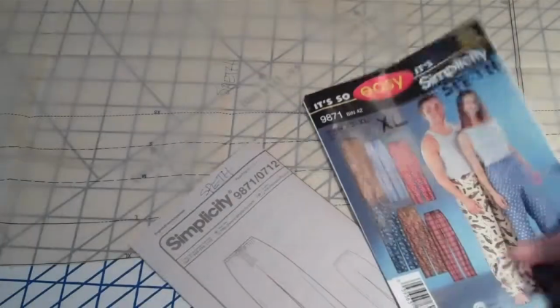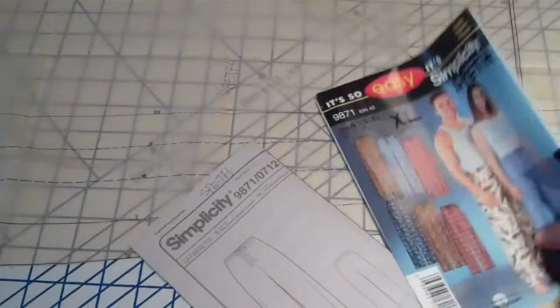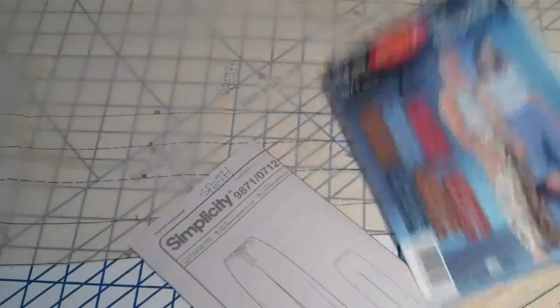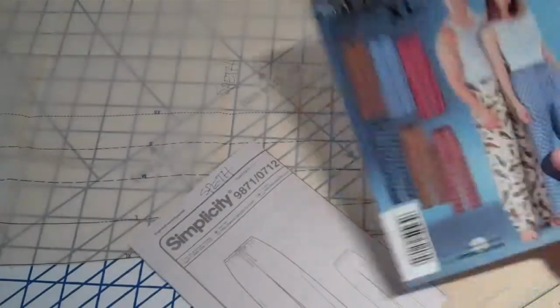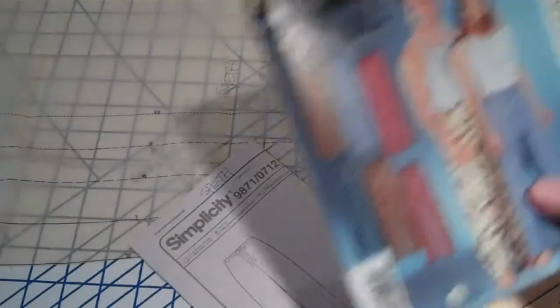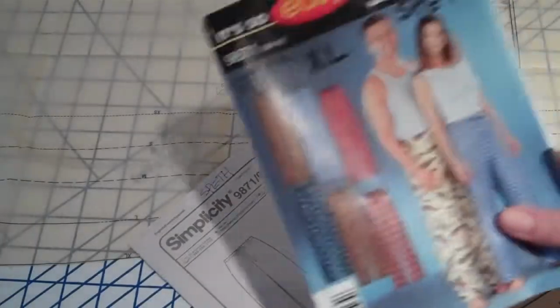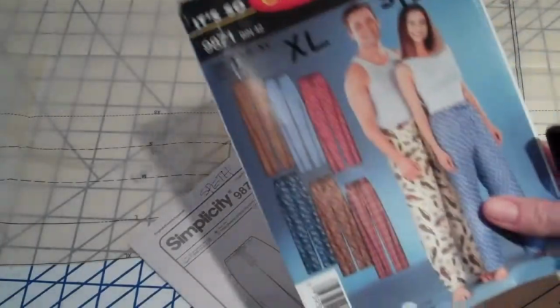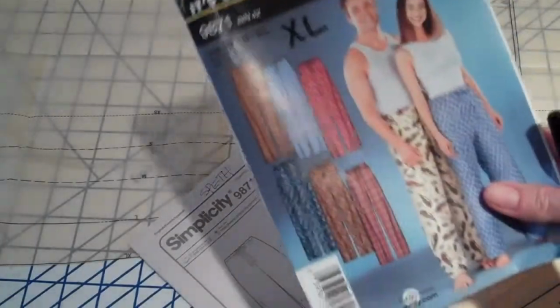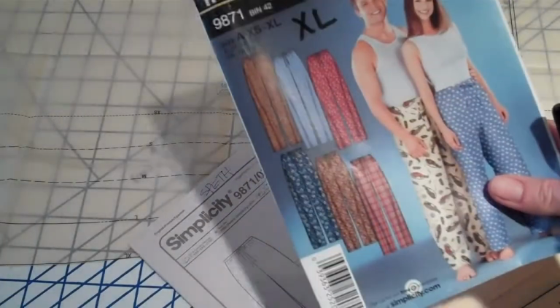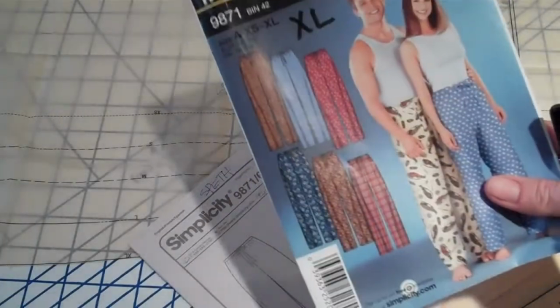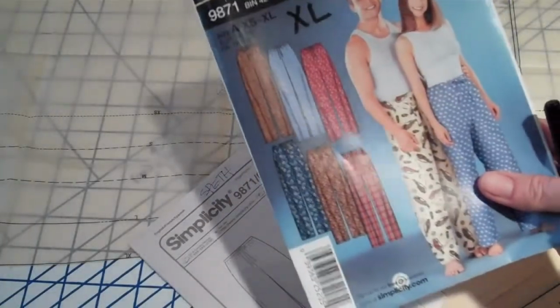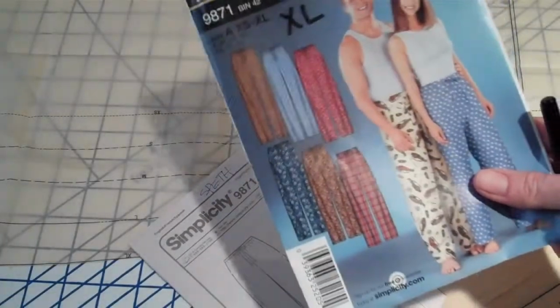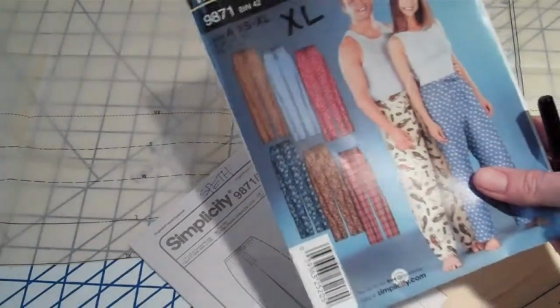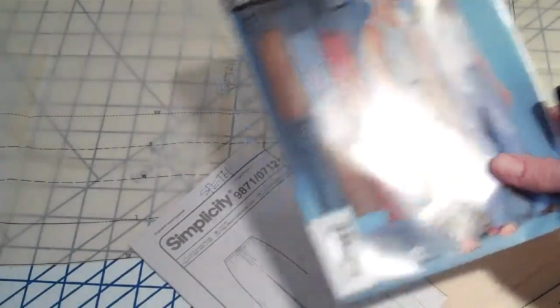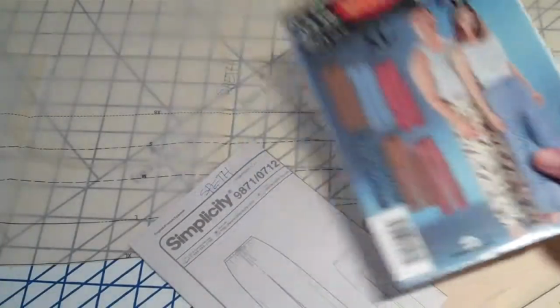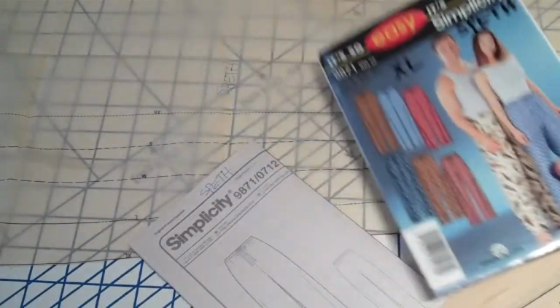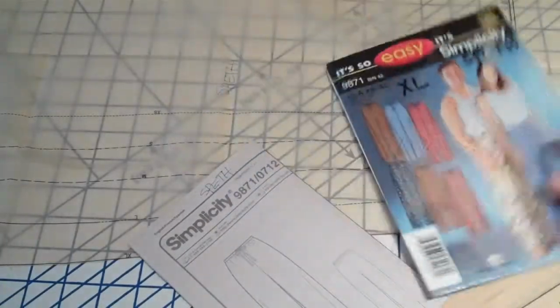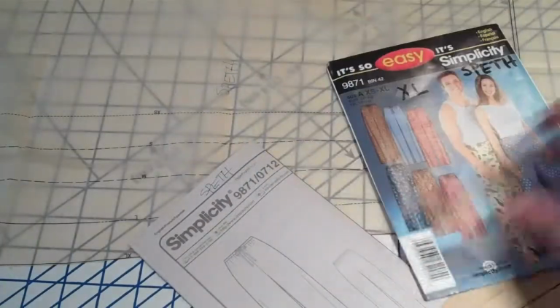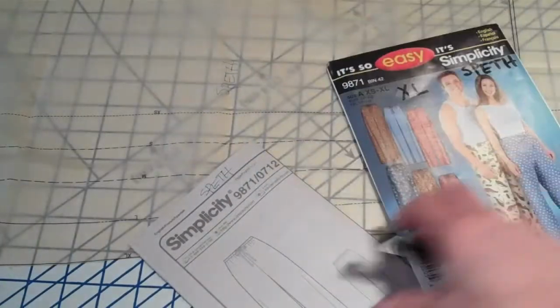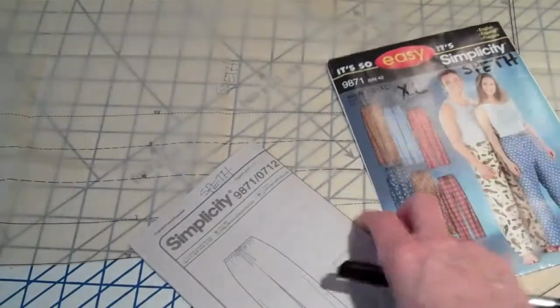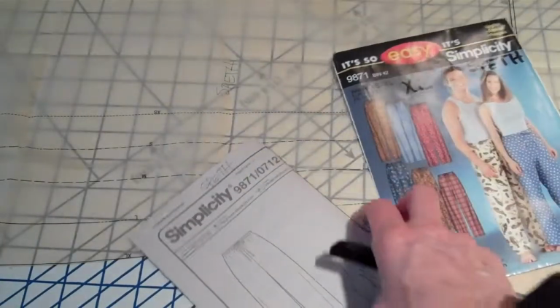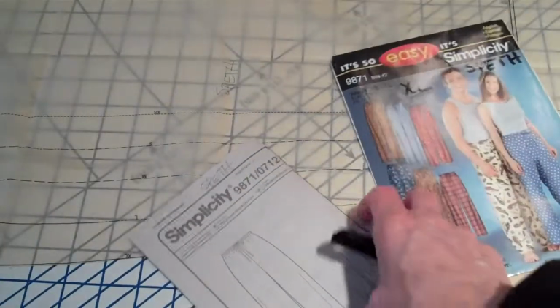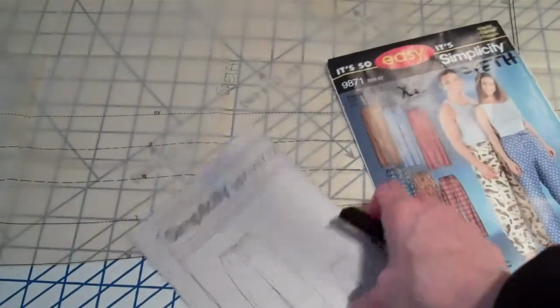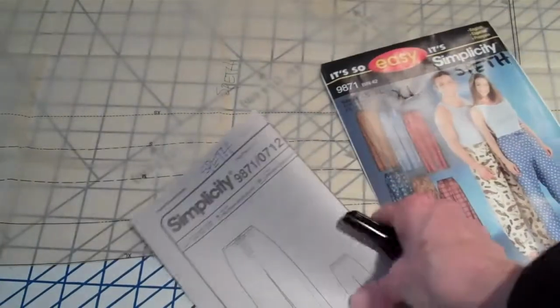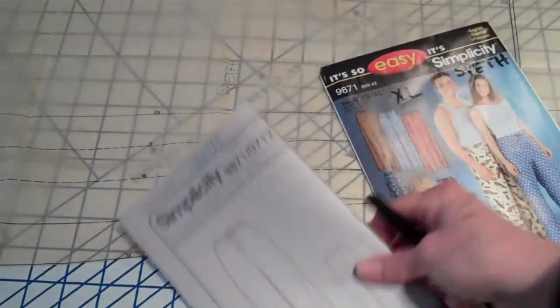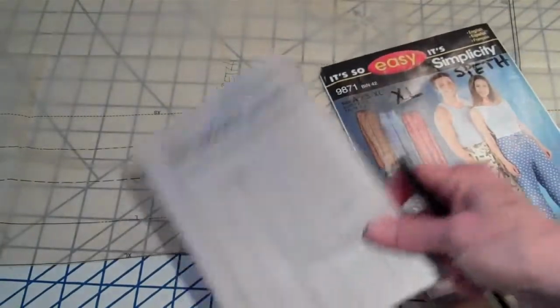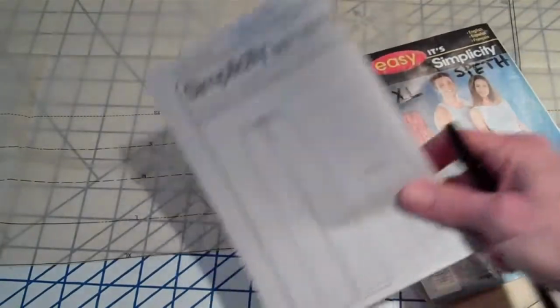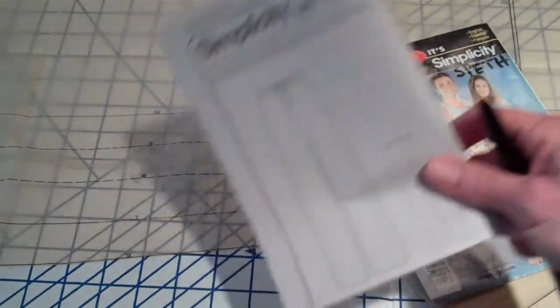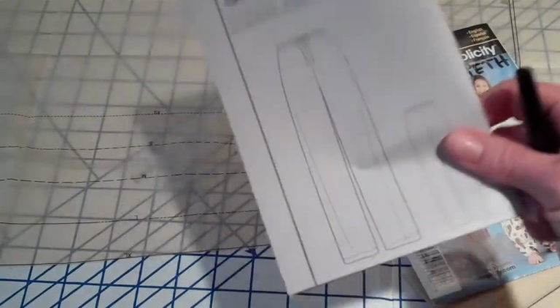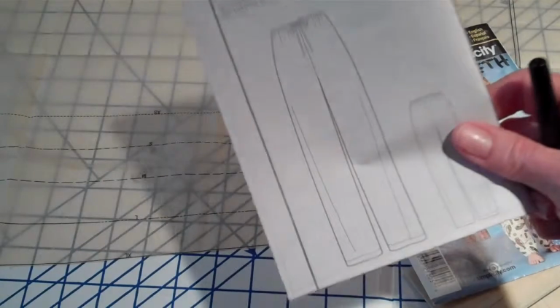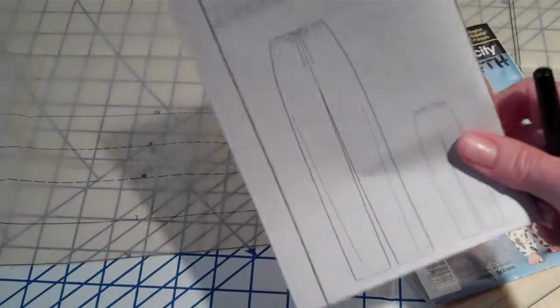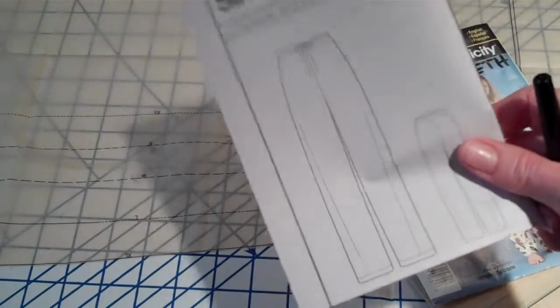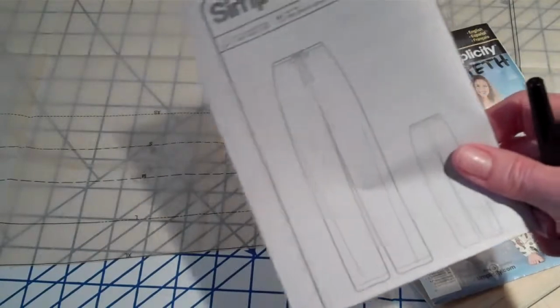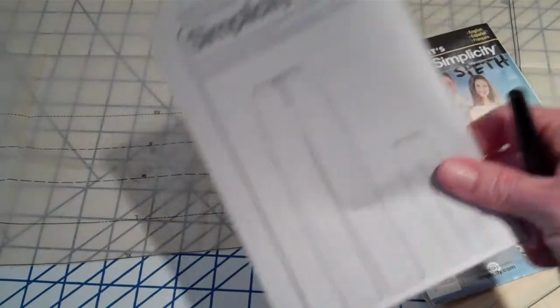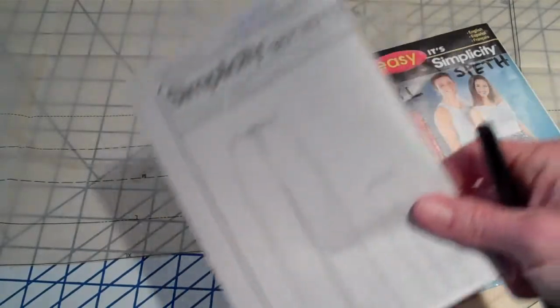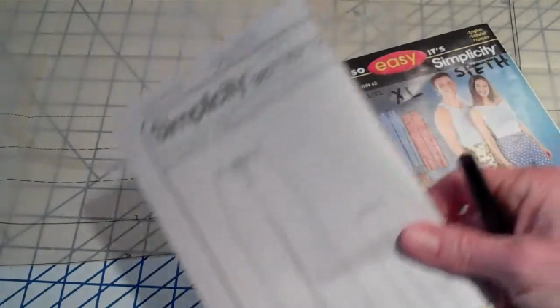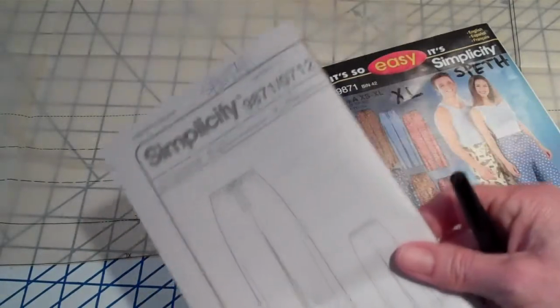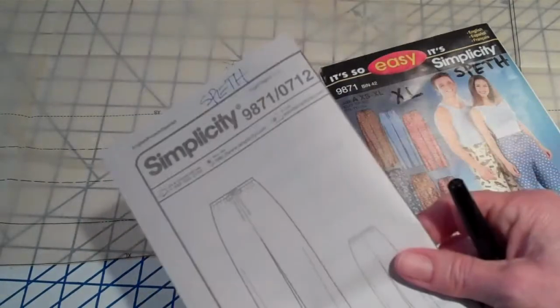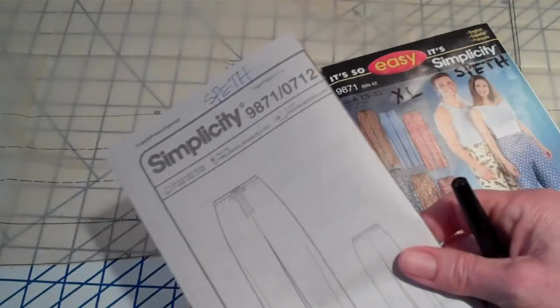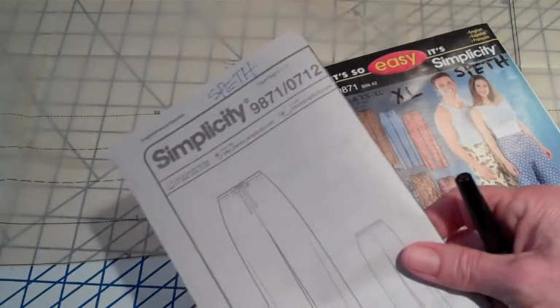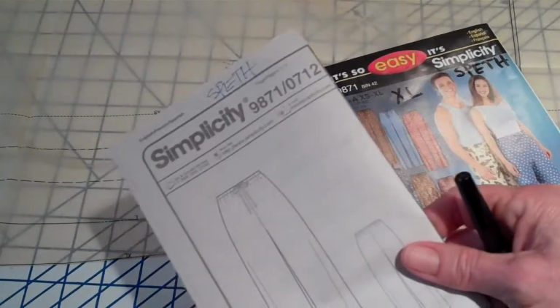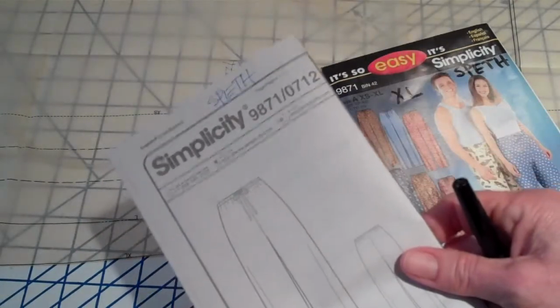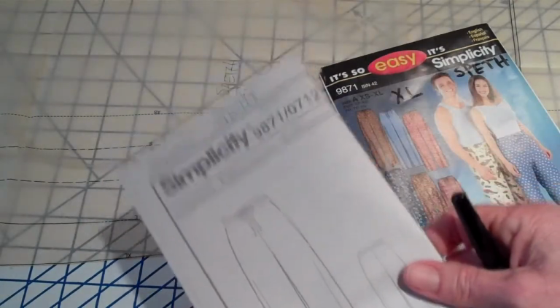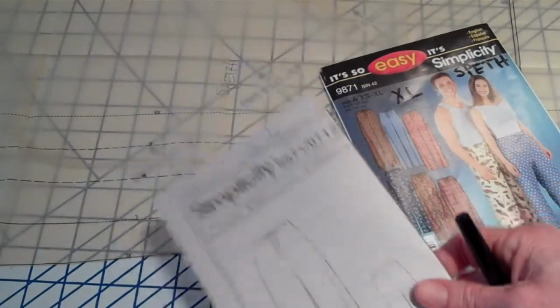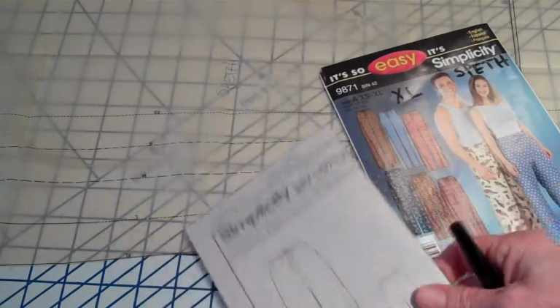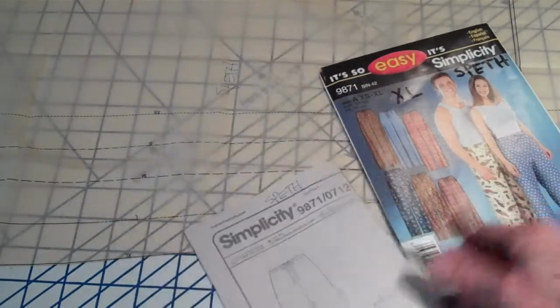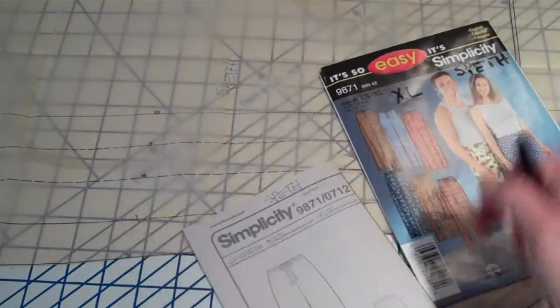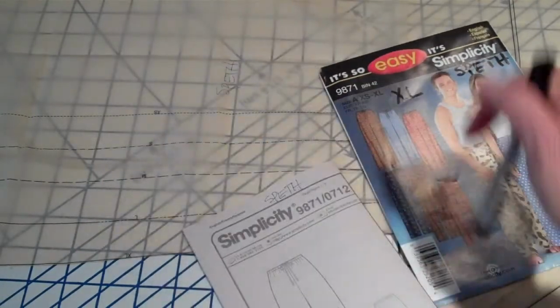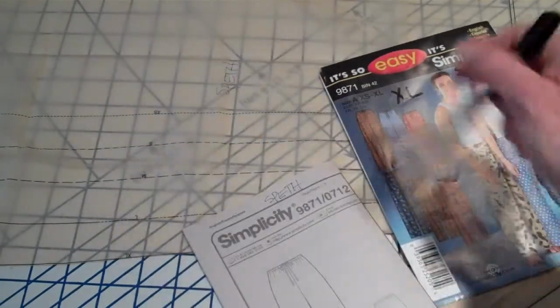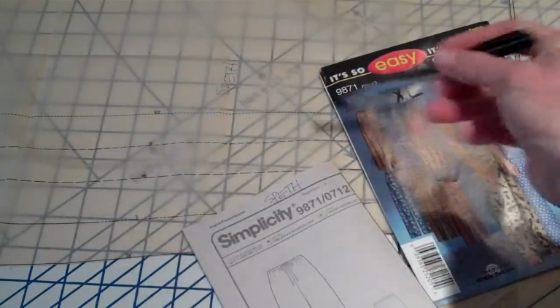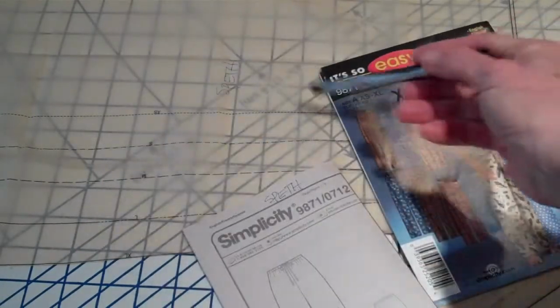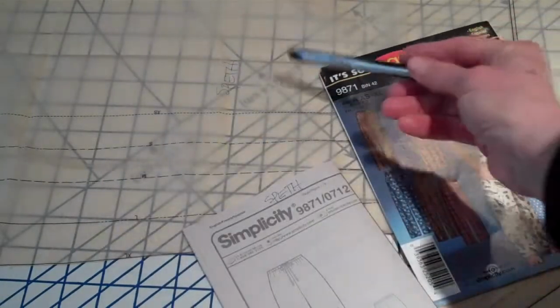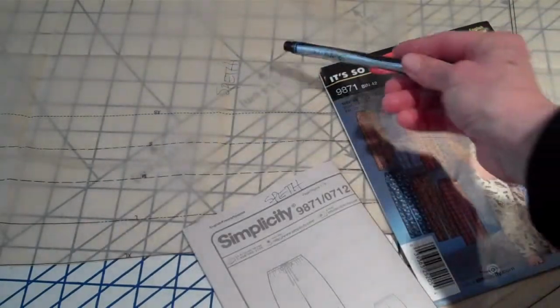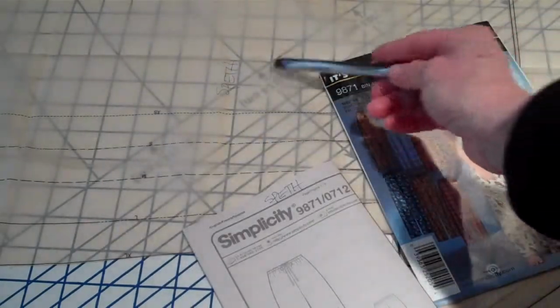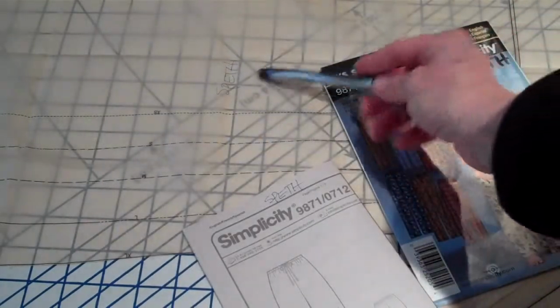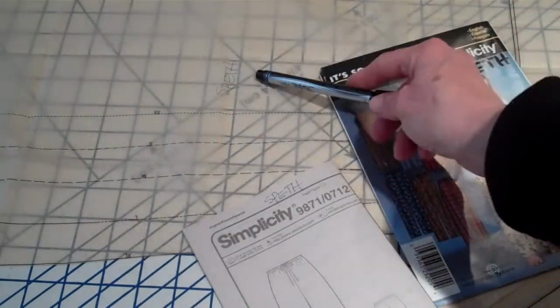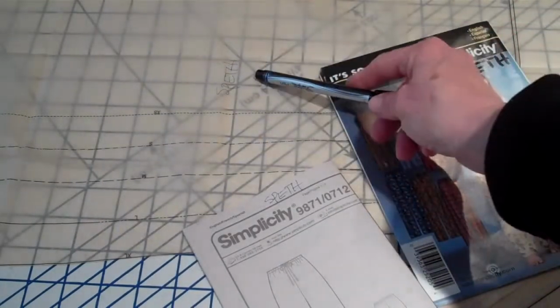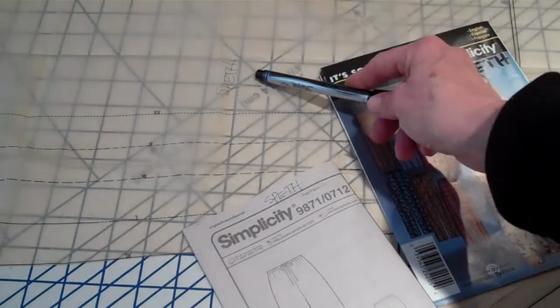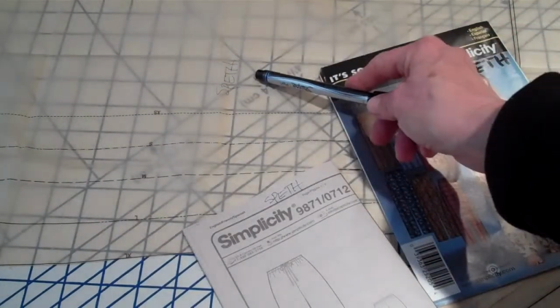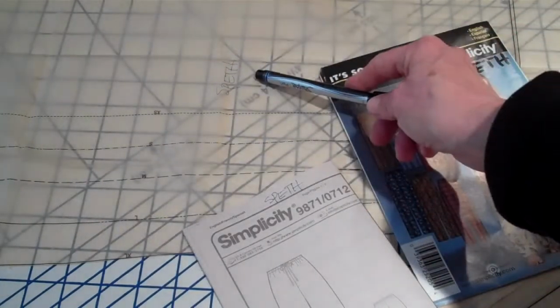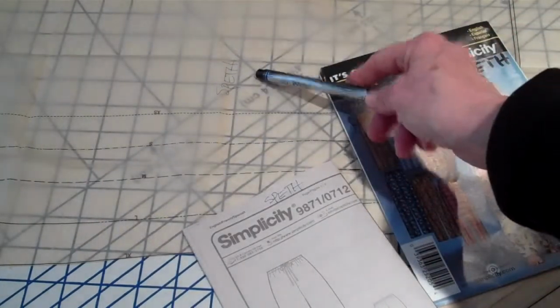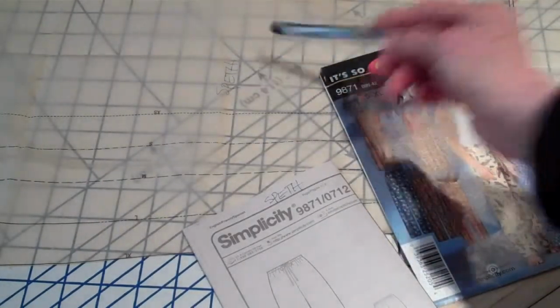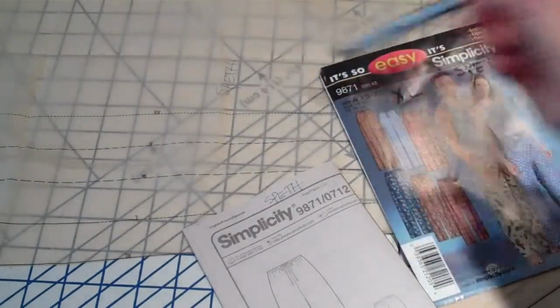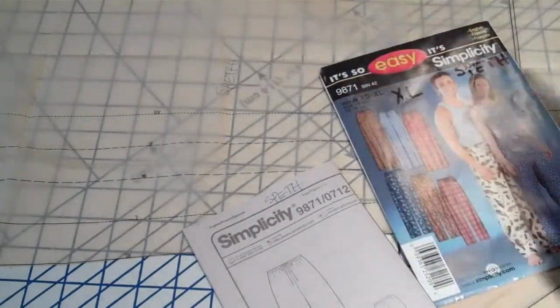Always write your name on your pattern envelope. On the guide sheet, write your name on there, and then also write your name on your pattern.